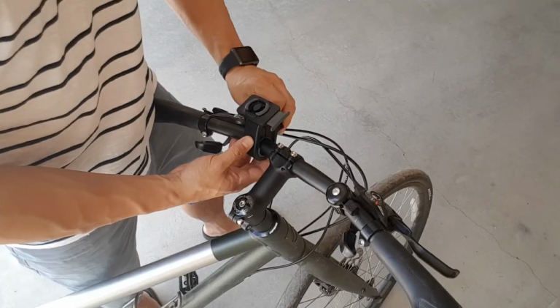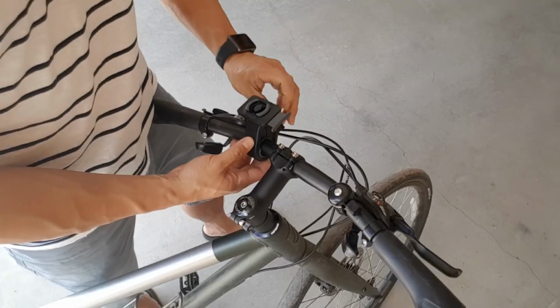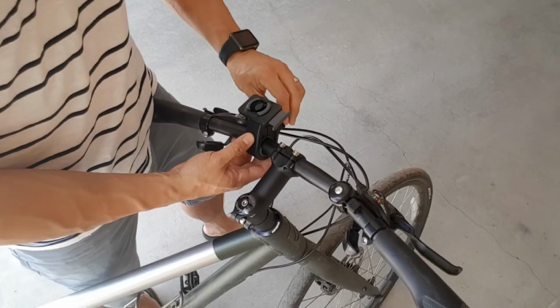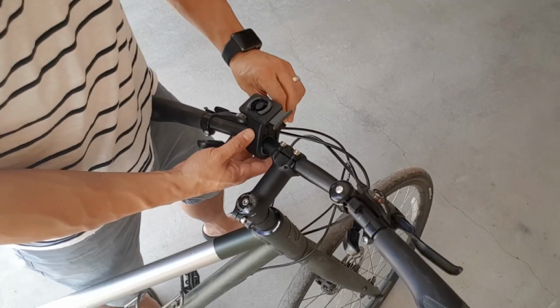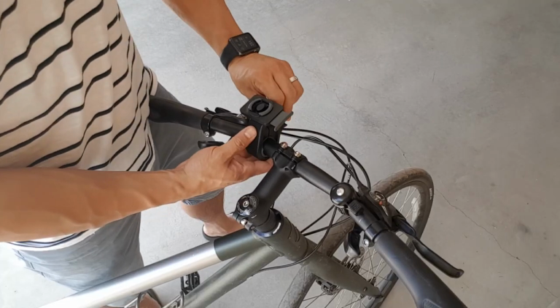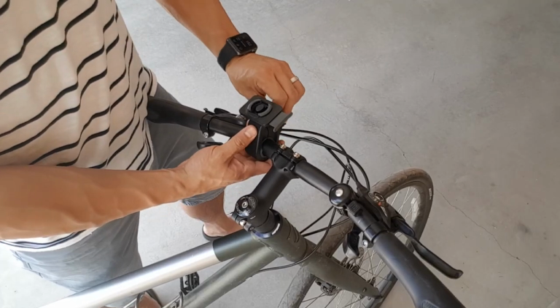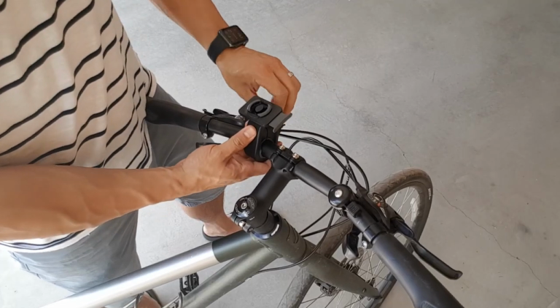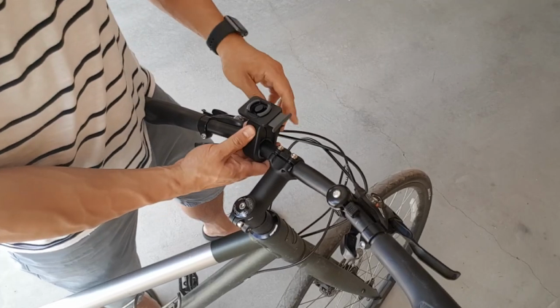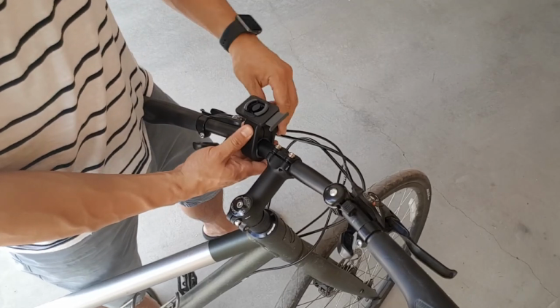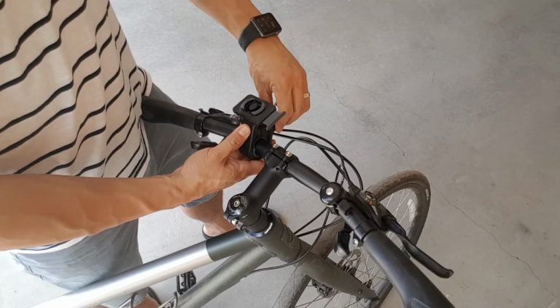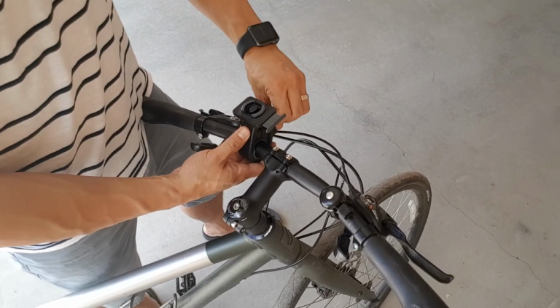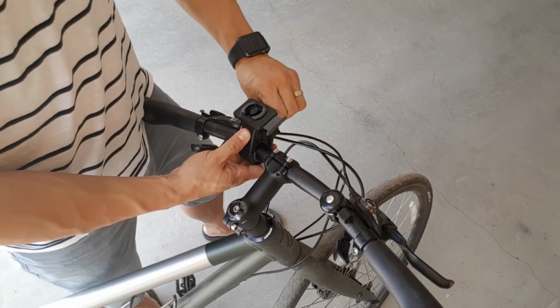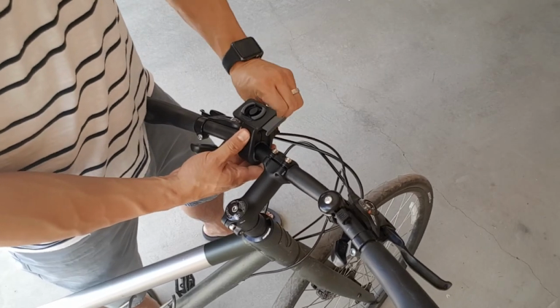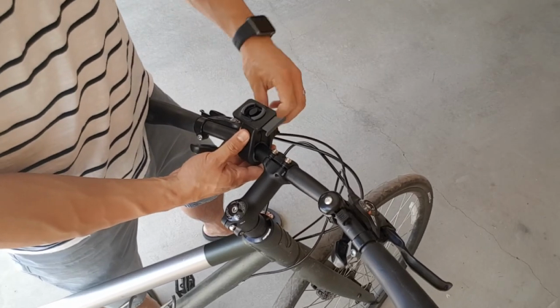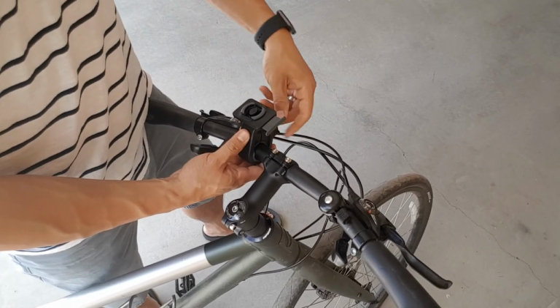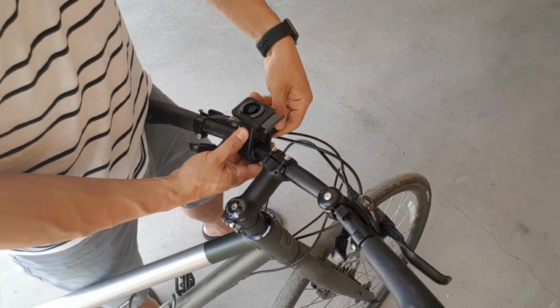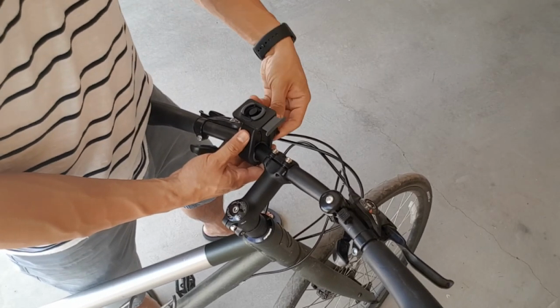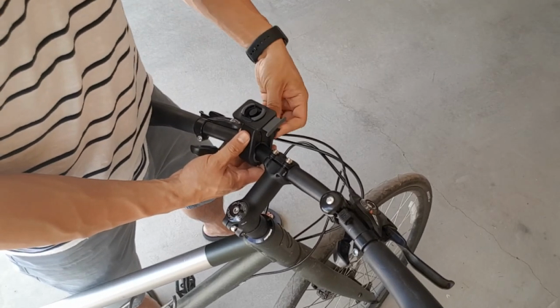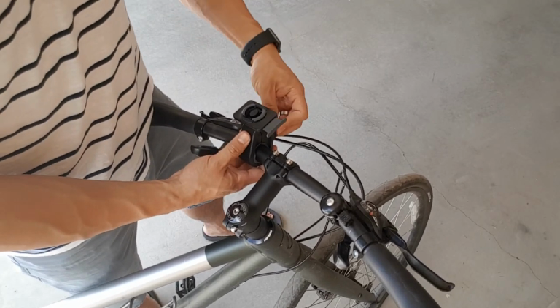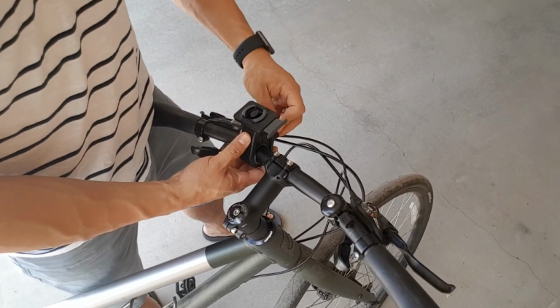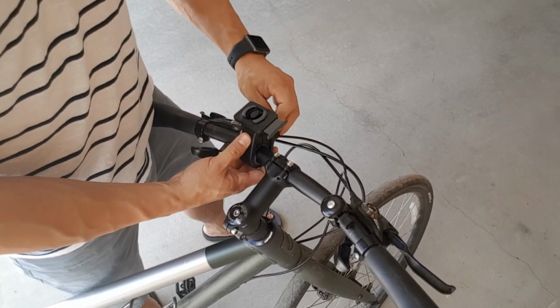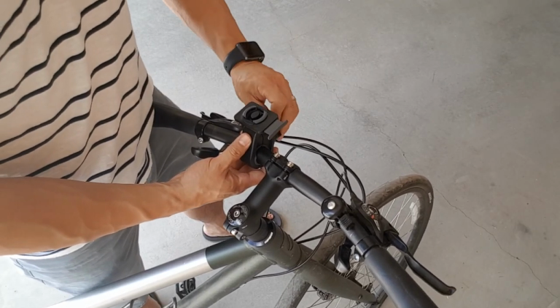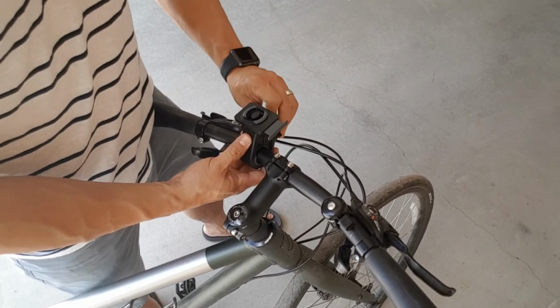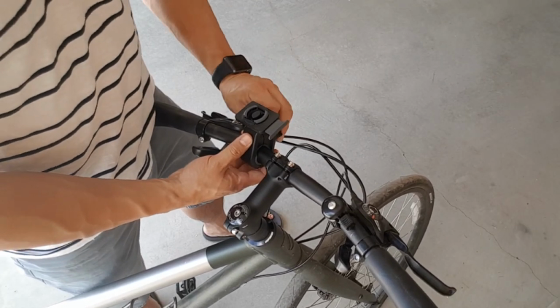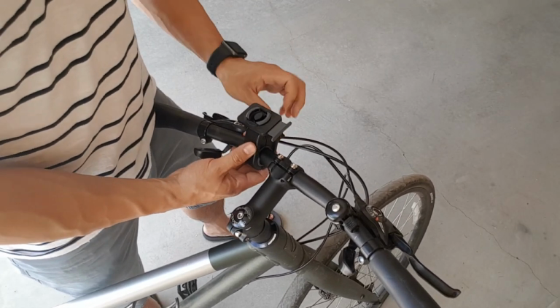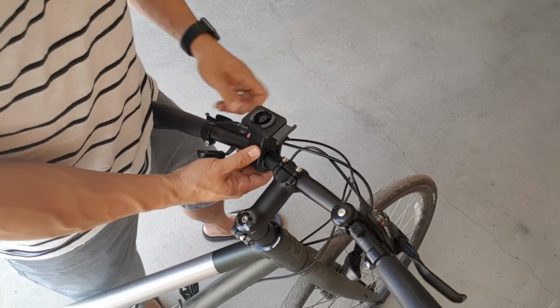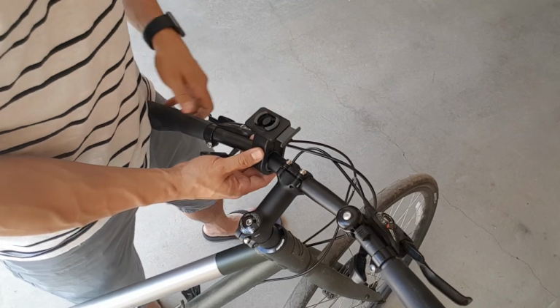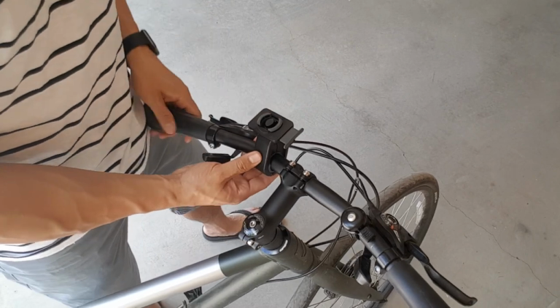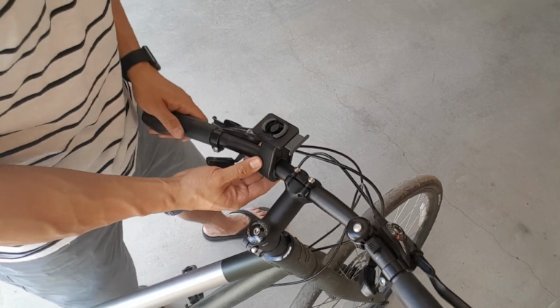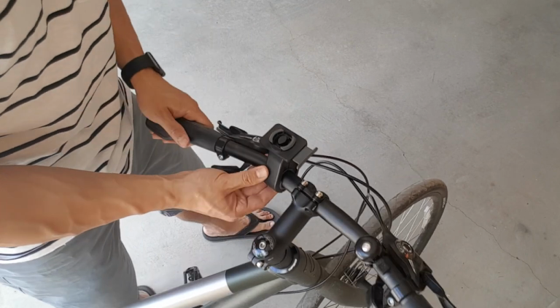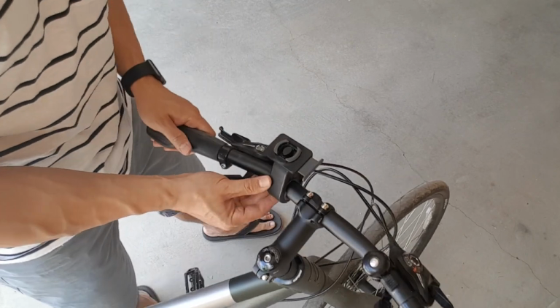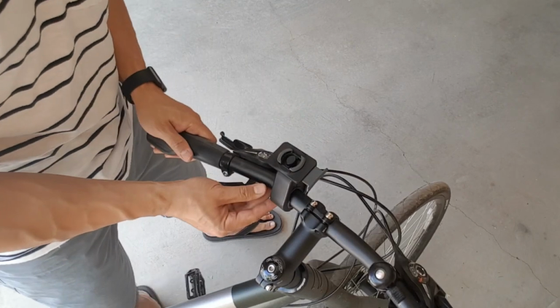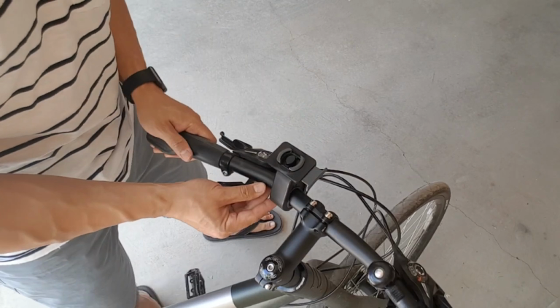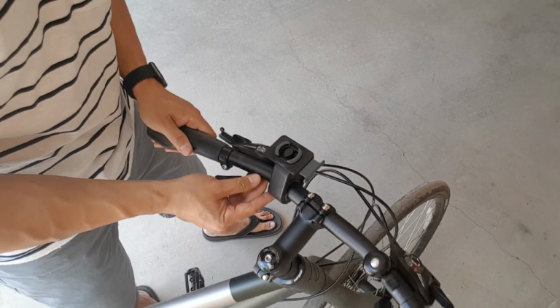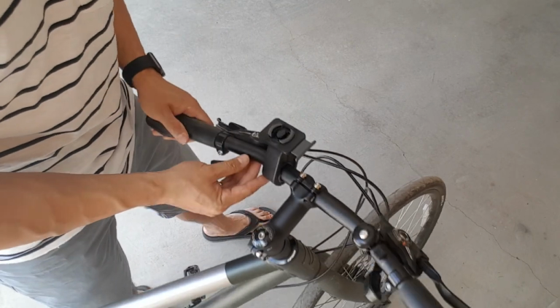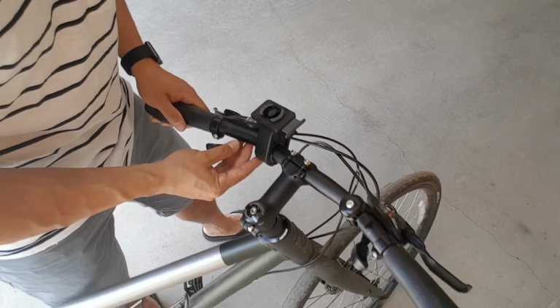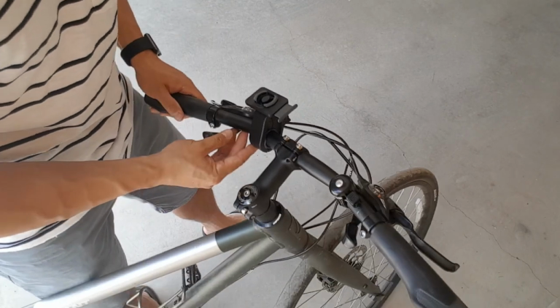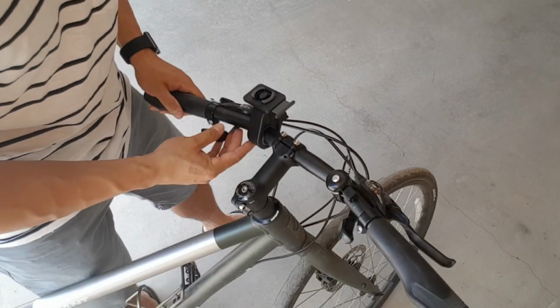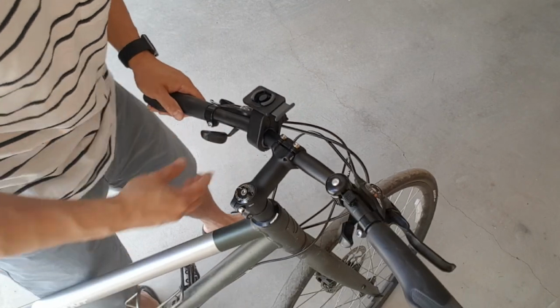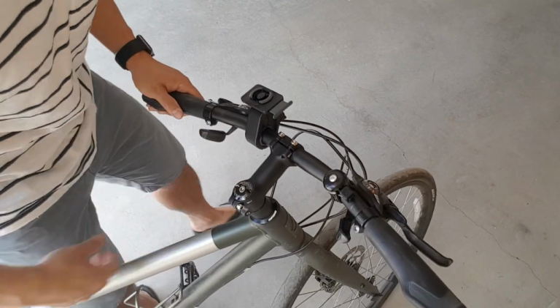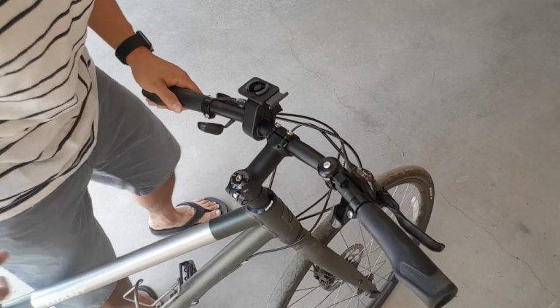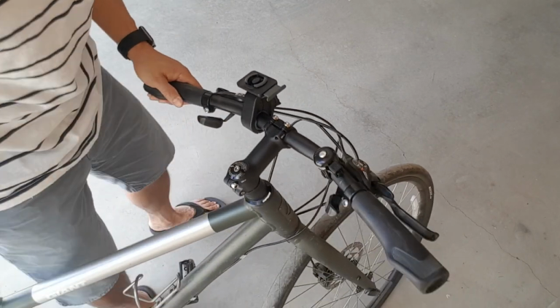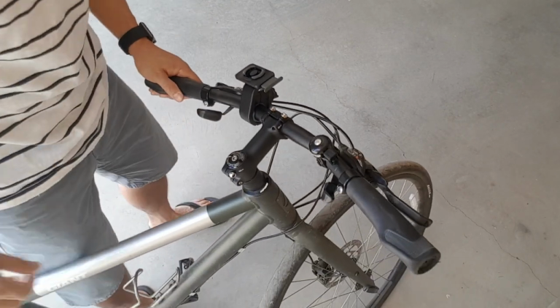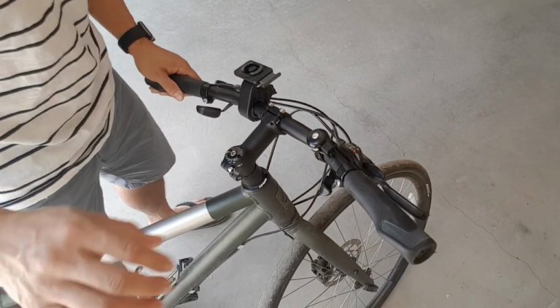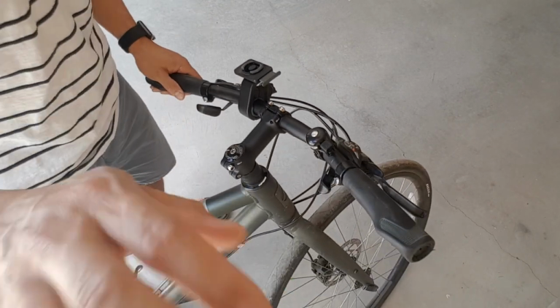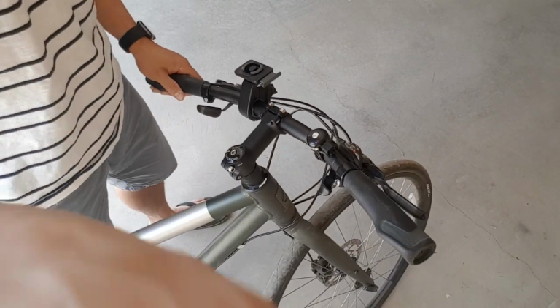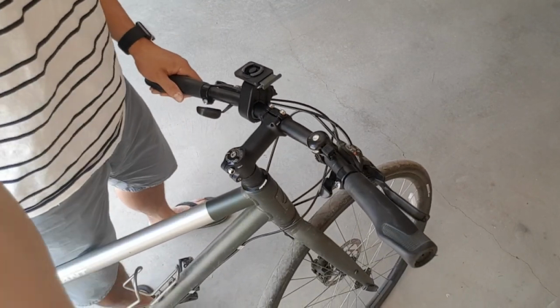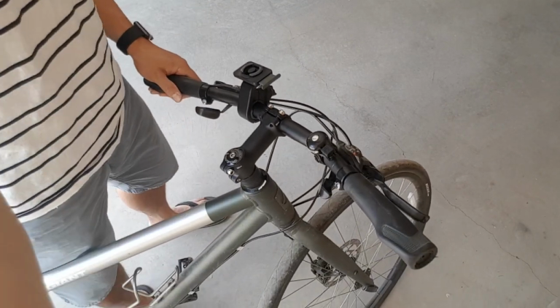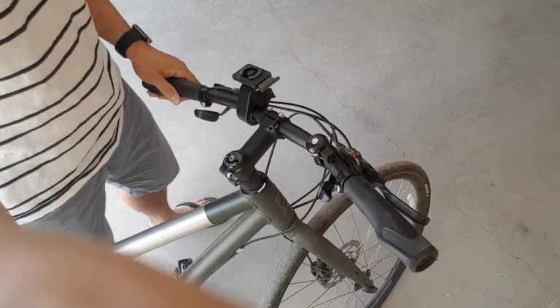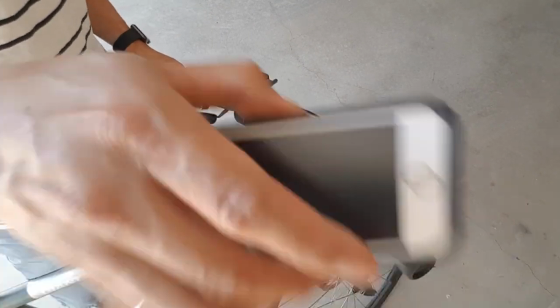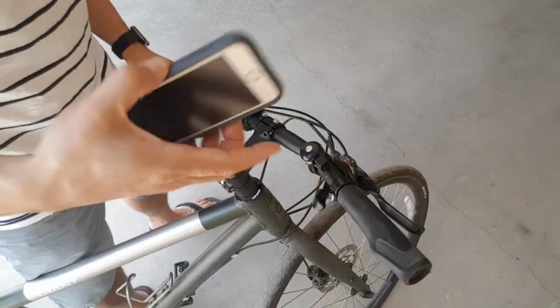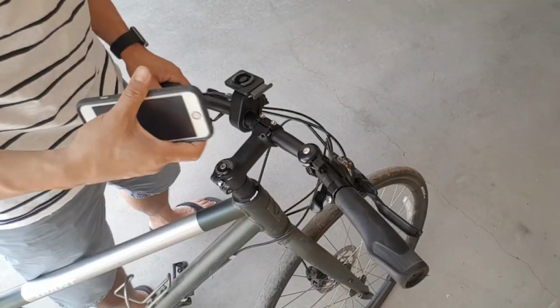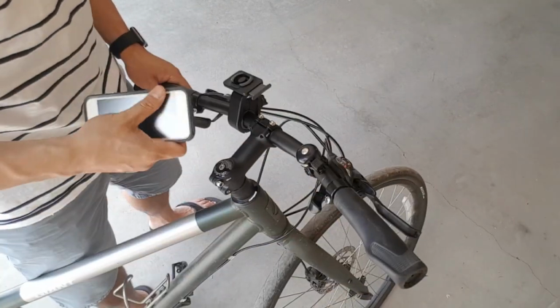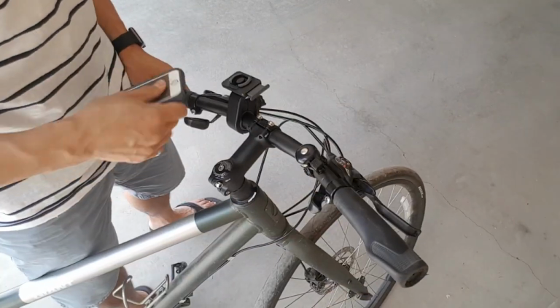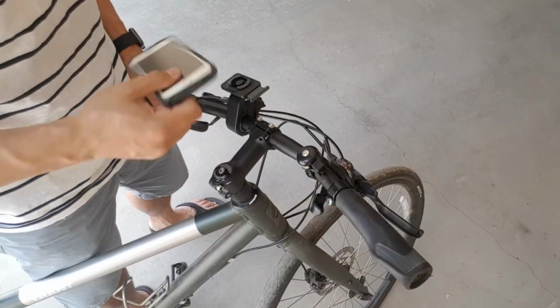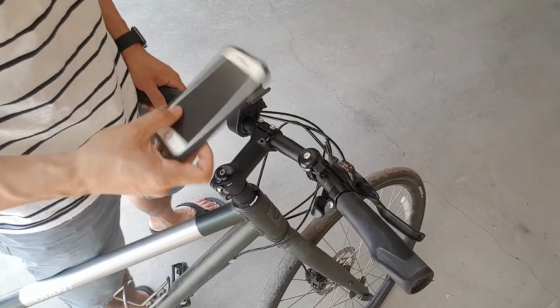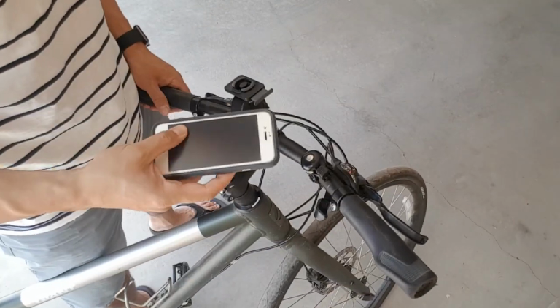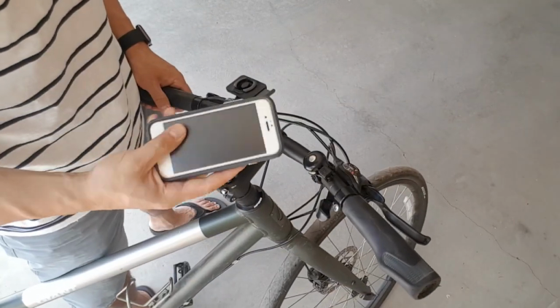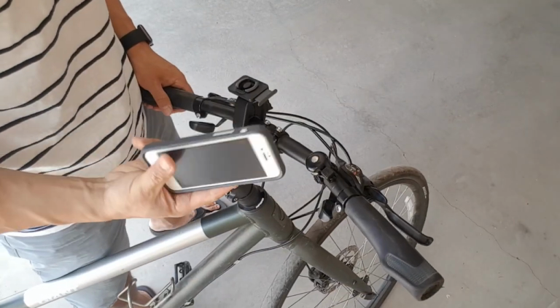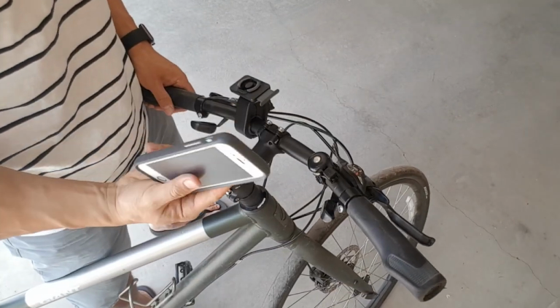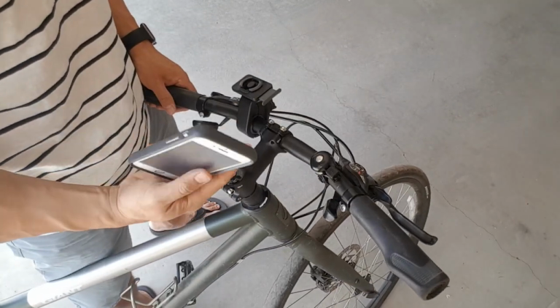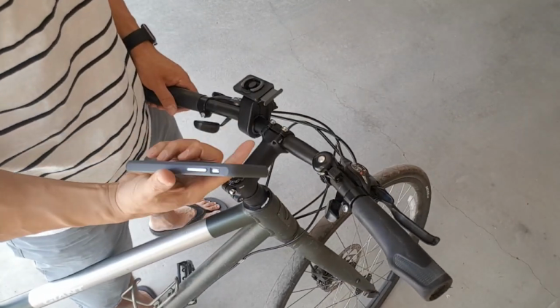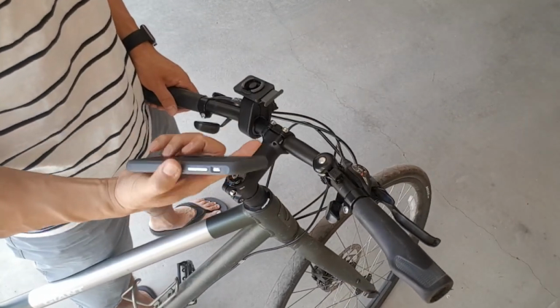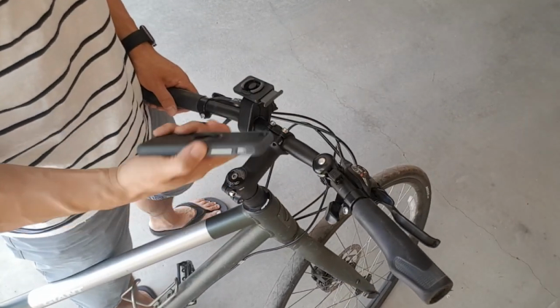The bike mount can be adjusted to fit different size handlebars and can be quickly removed without tools if you're paranoid that someone's going to take your mount when you lock up in a public place.